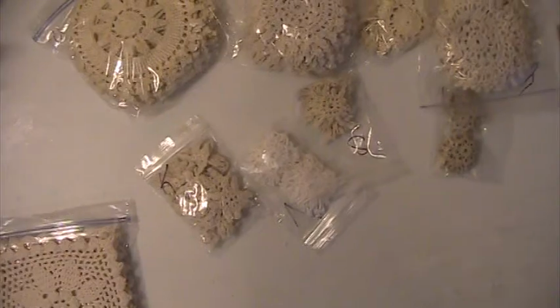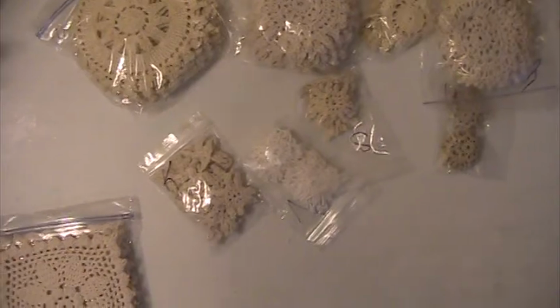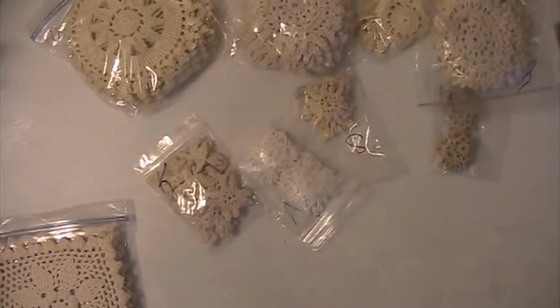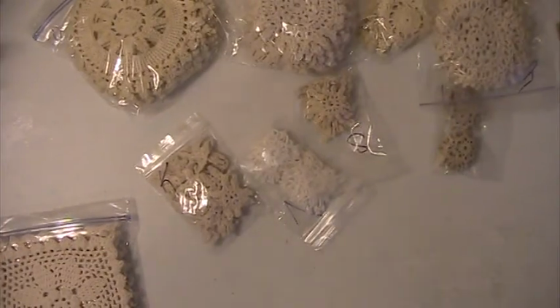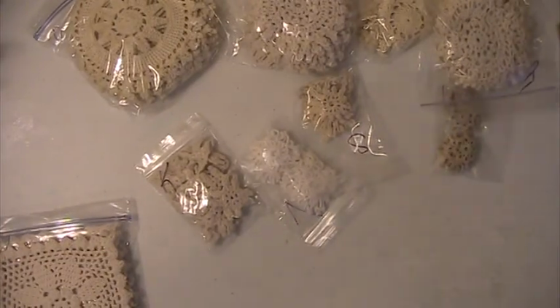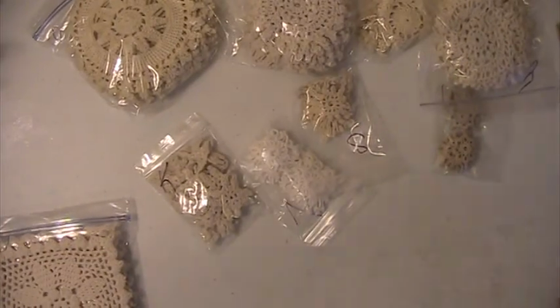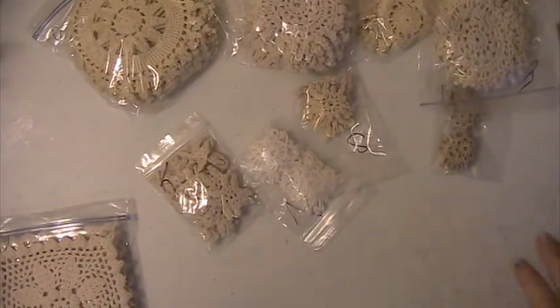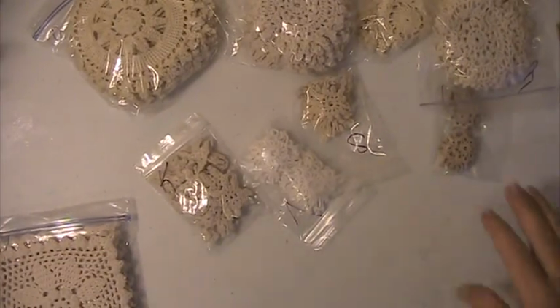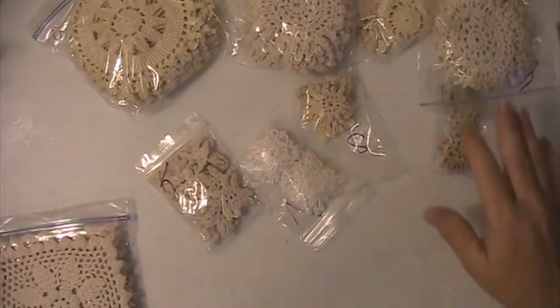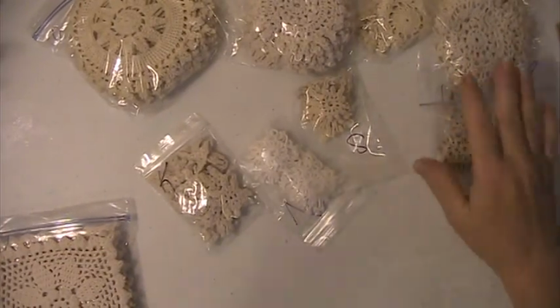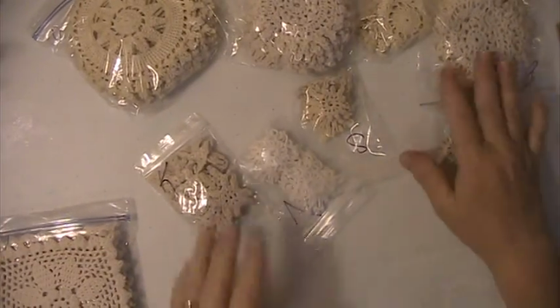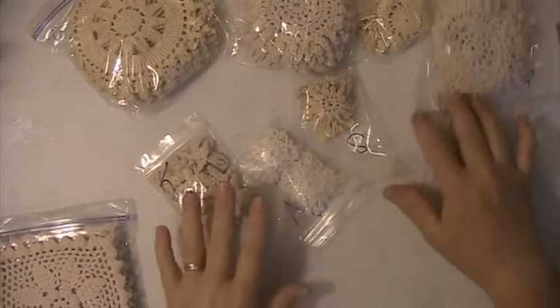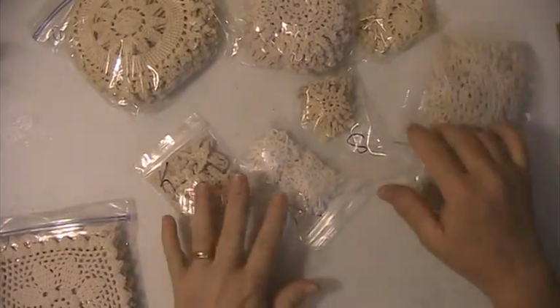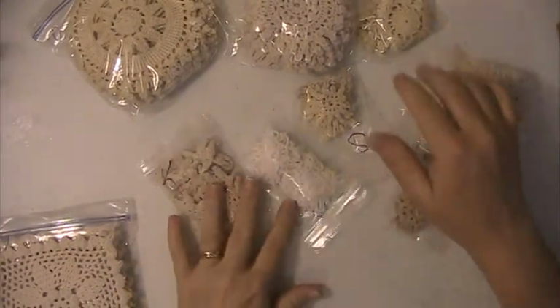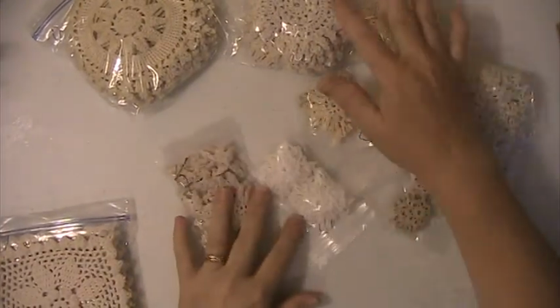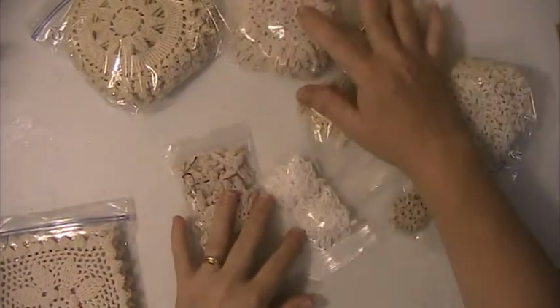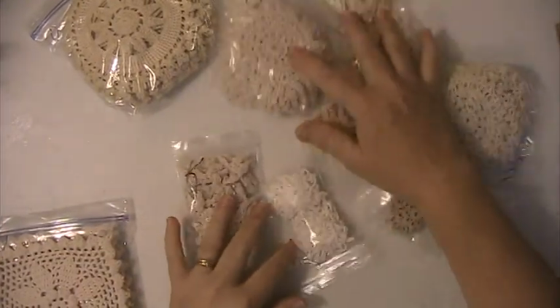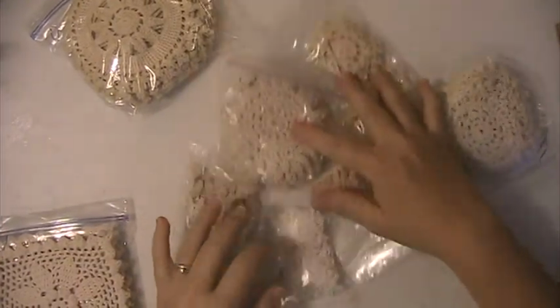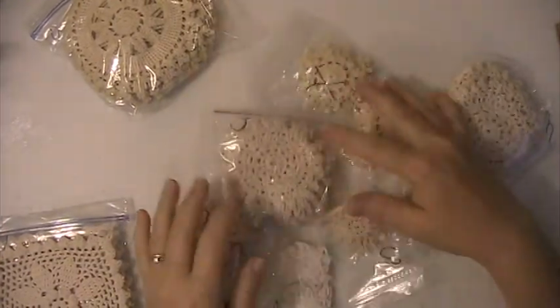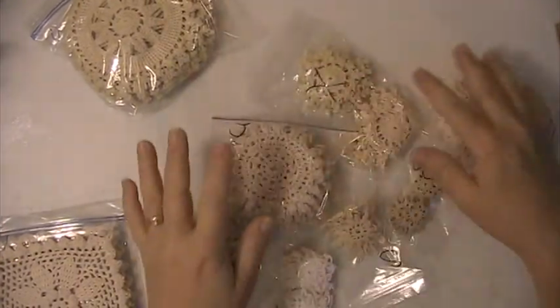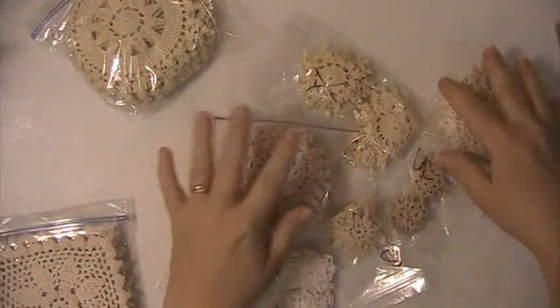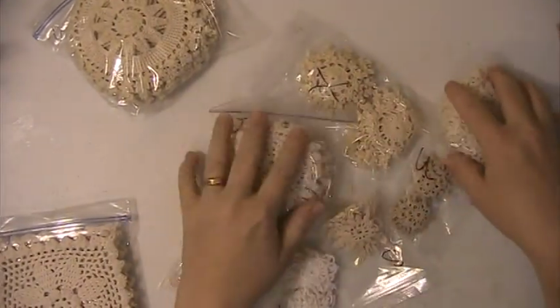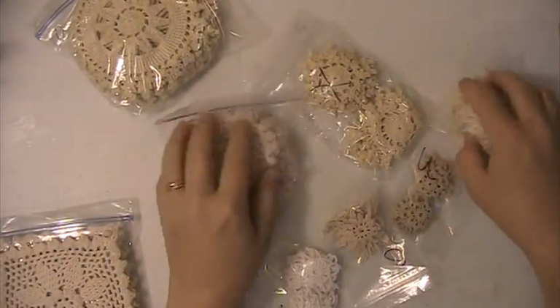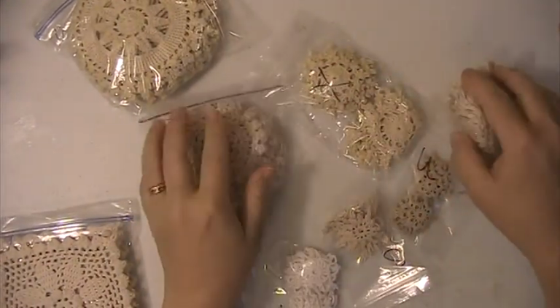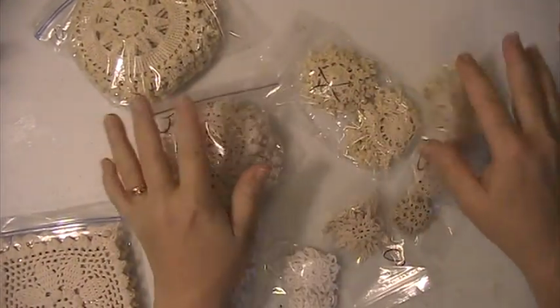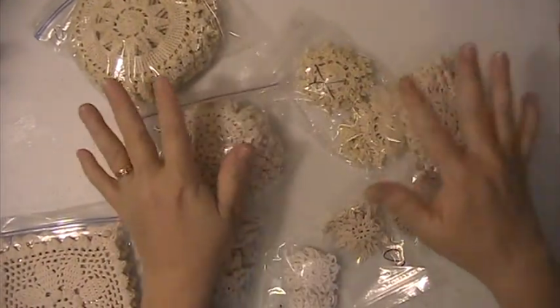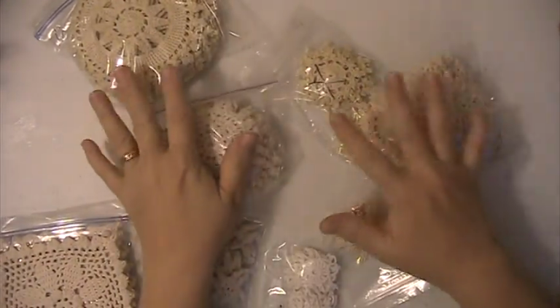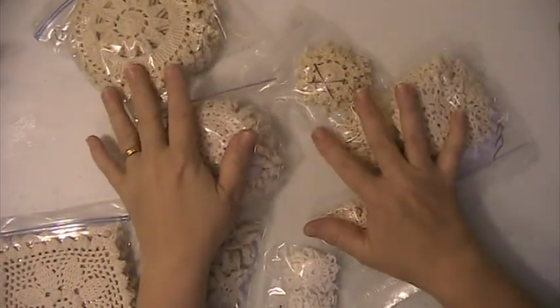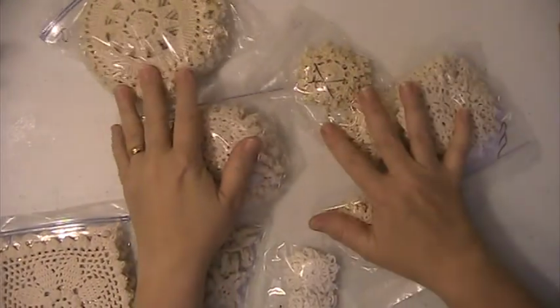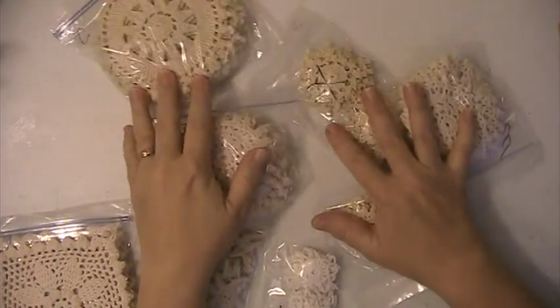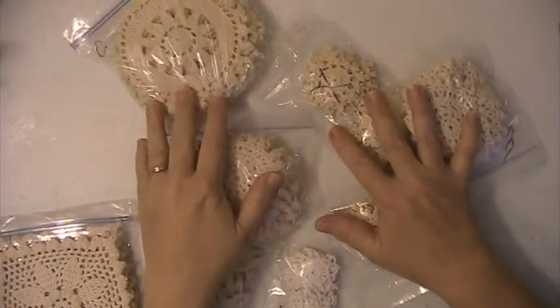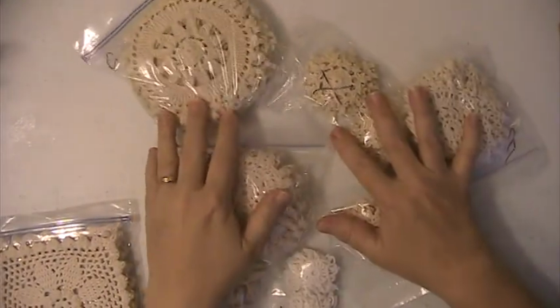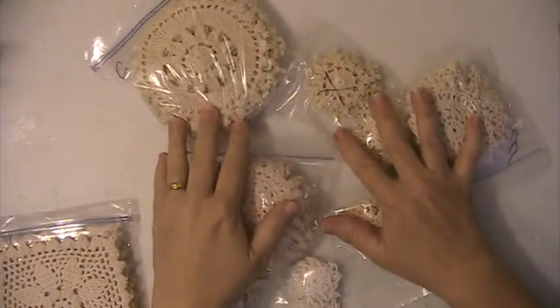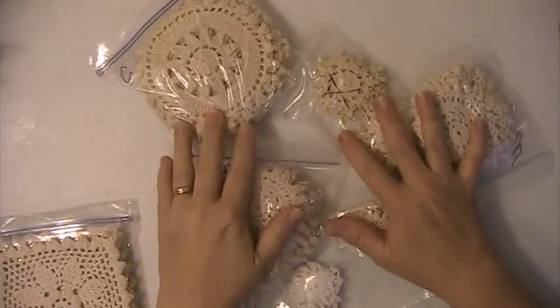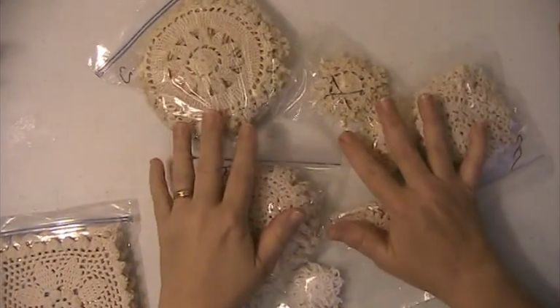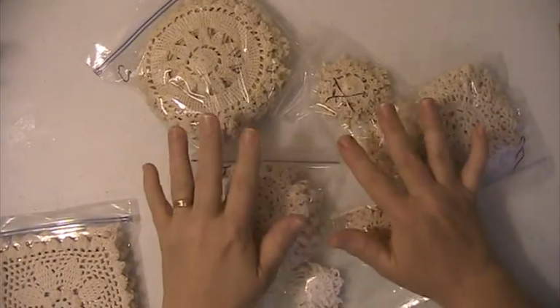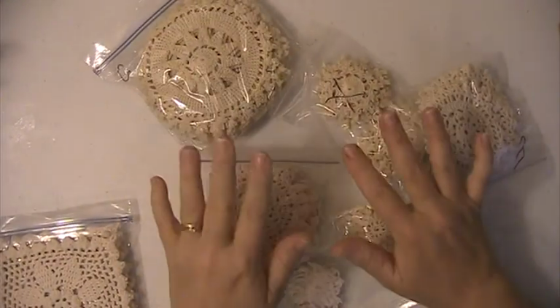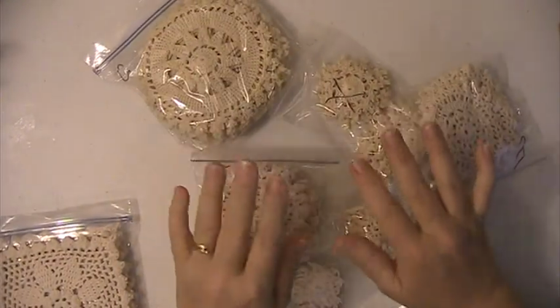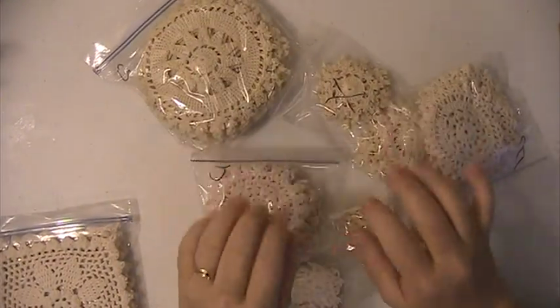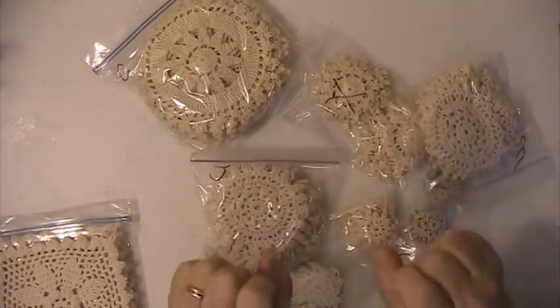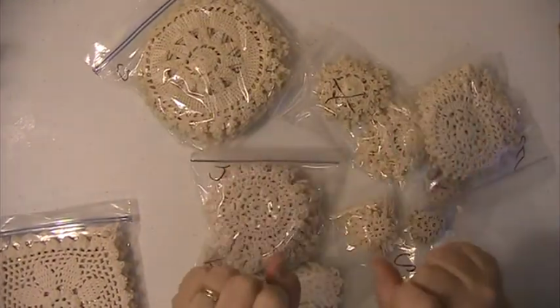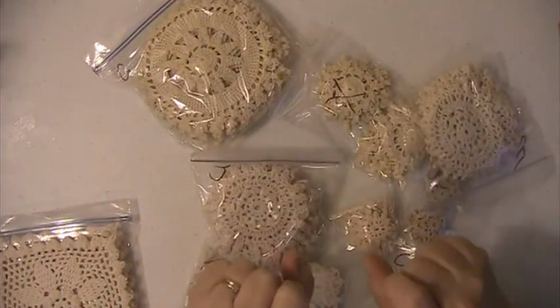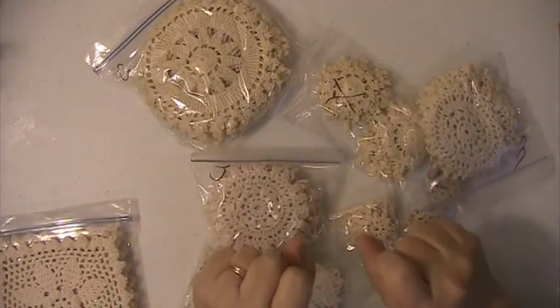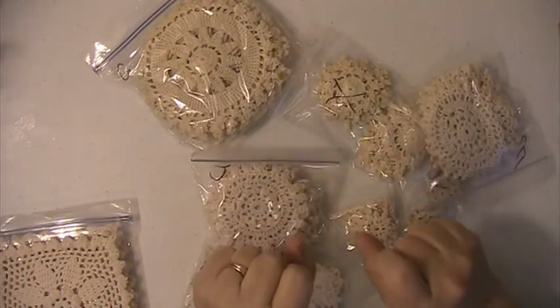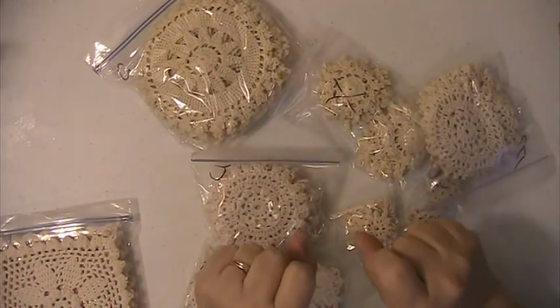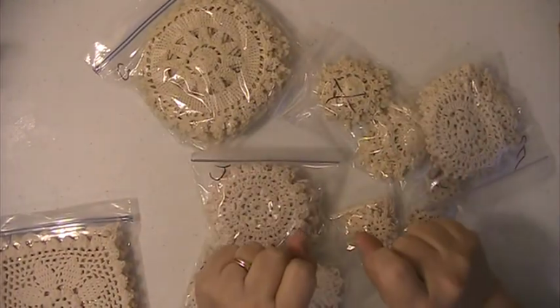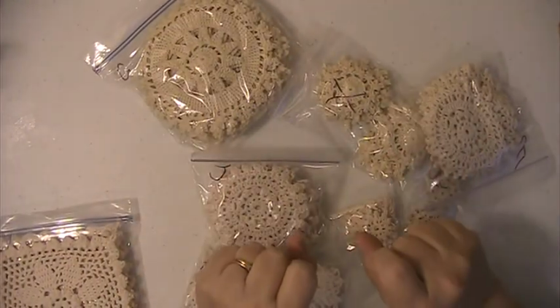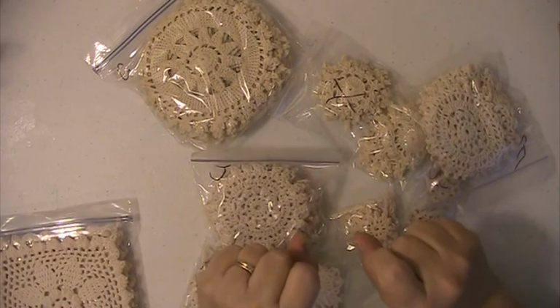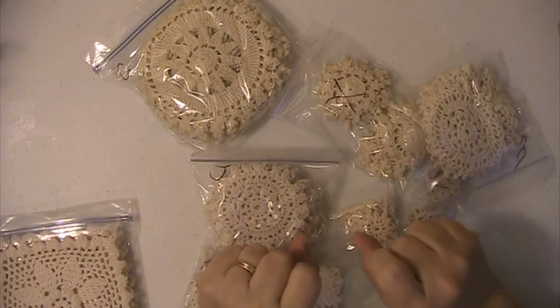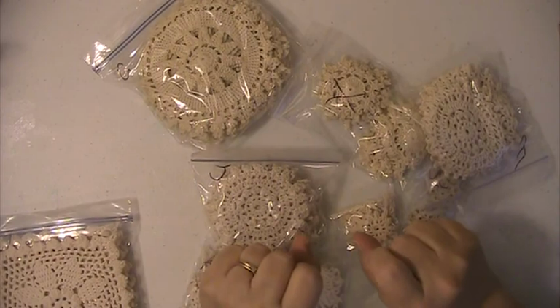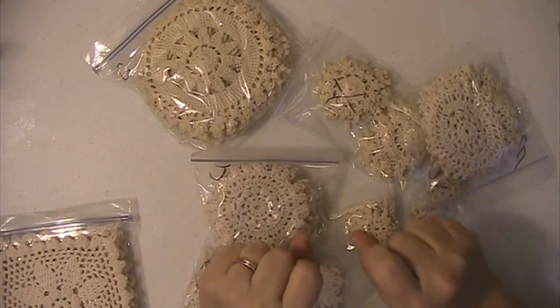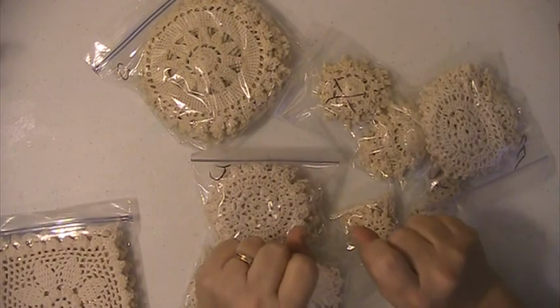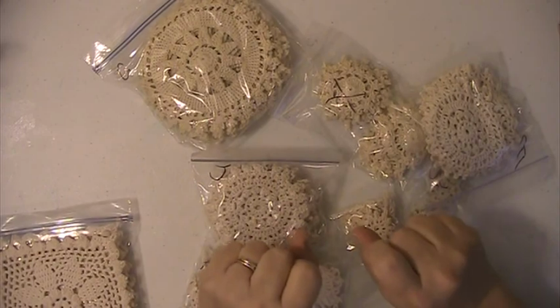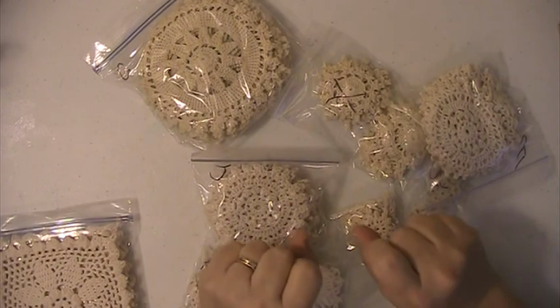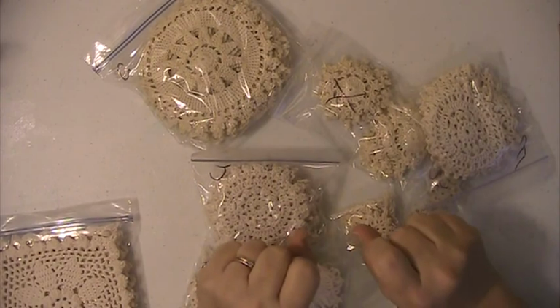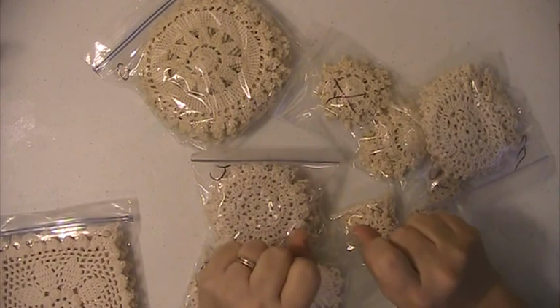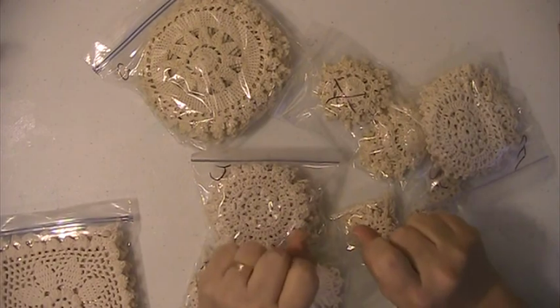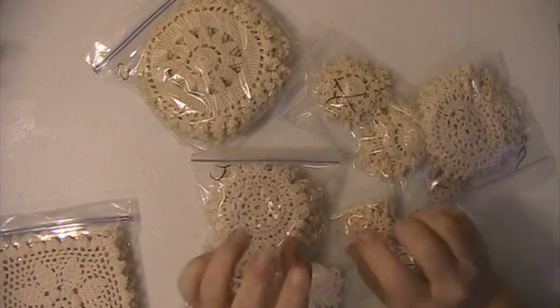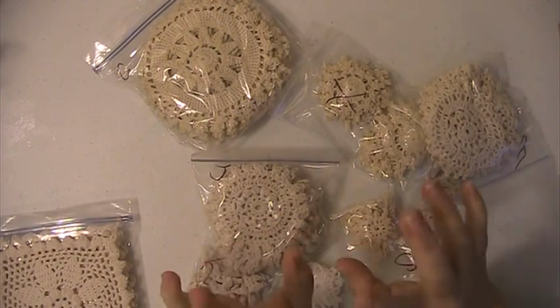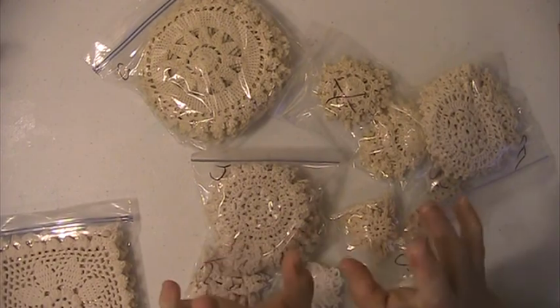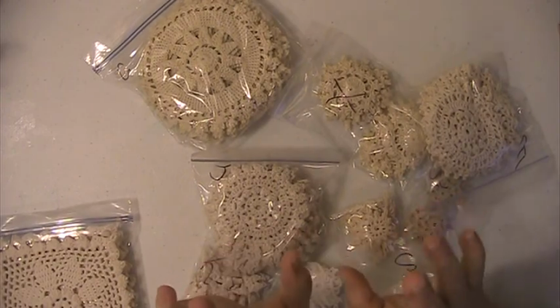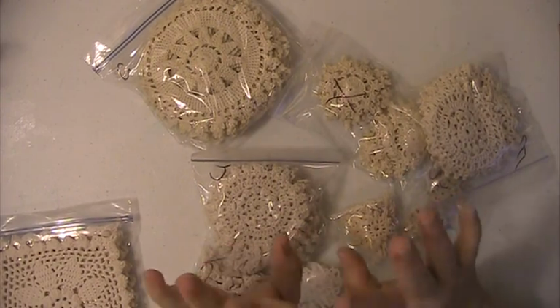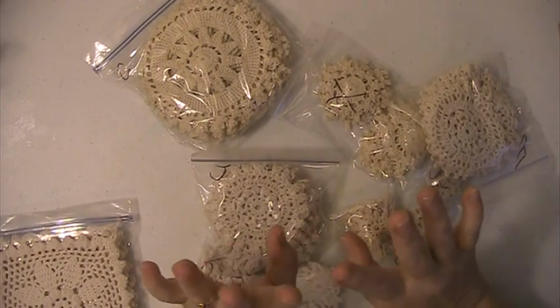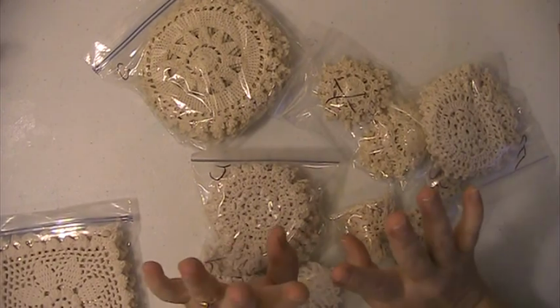Hi everyone, this is Lisey here and I'm back with another doily de-stash. This is going to be doily de-stash number four.